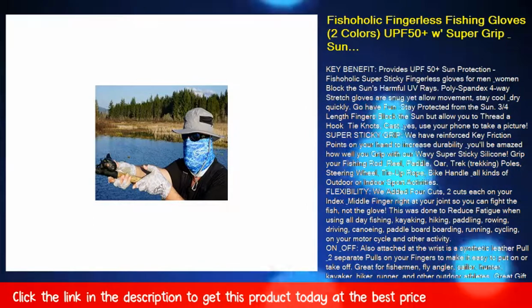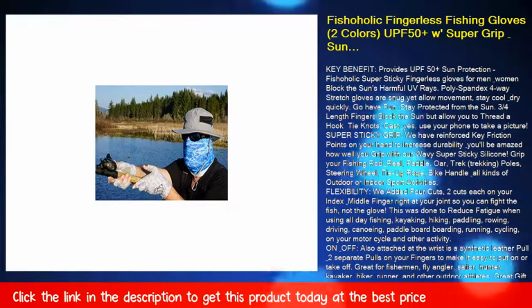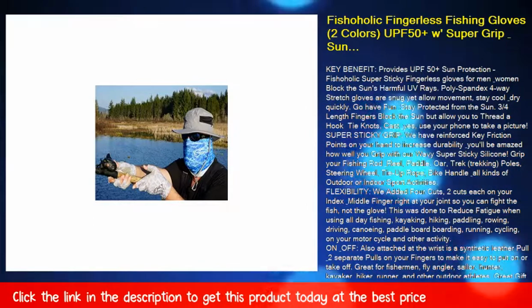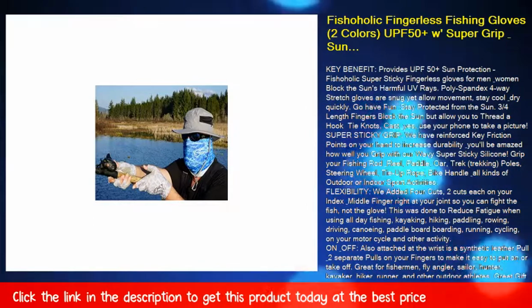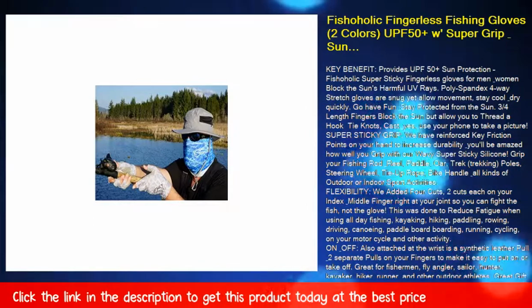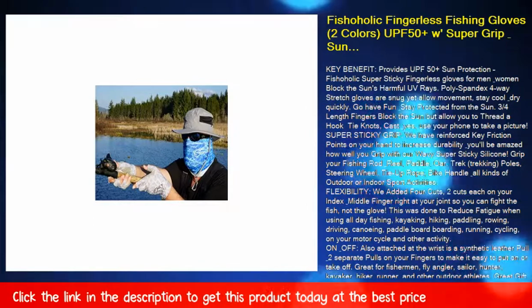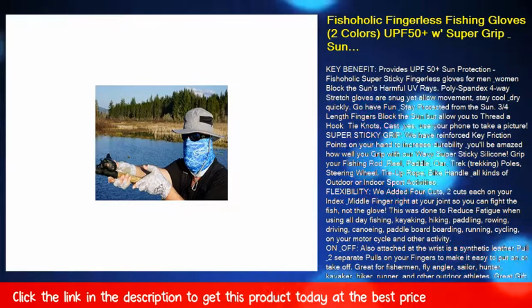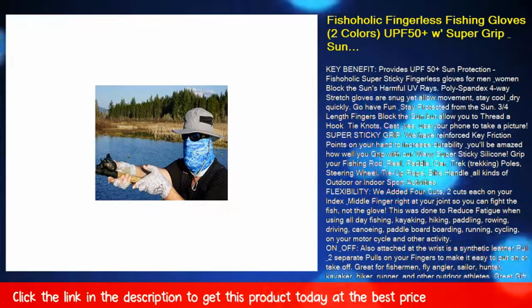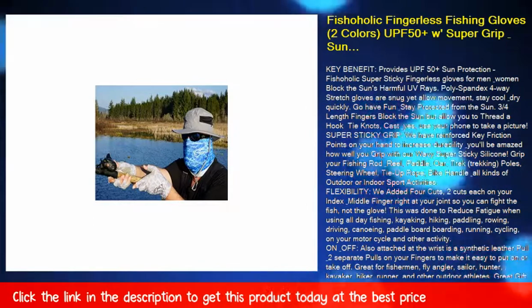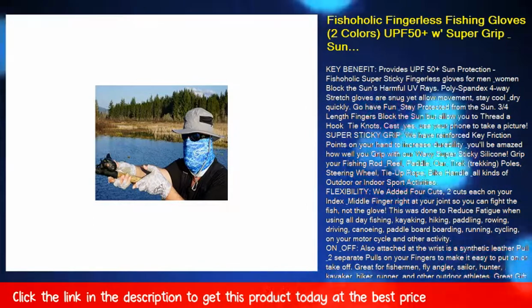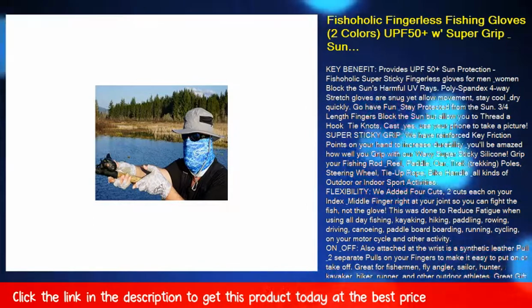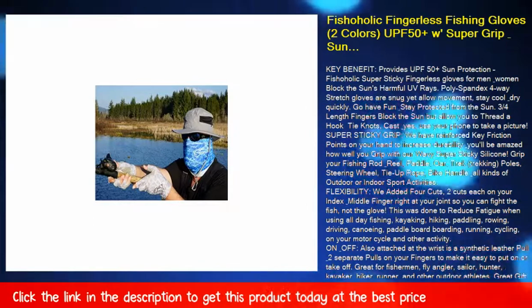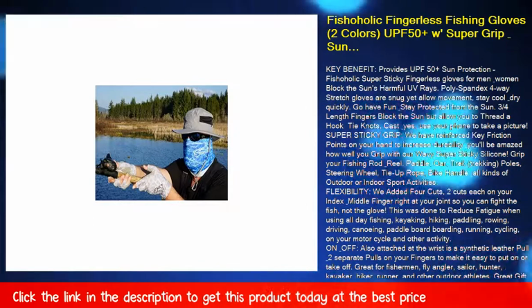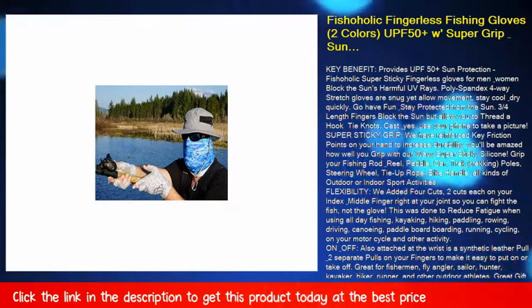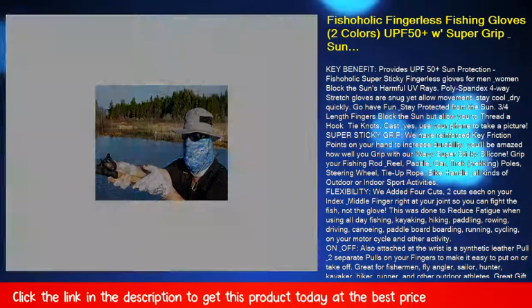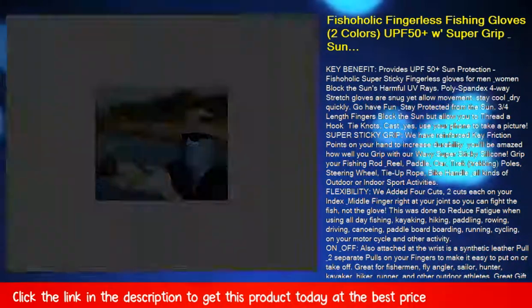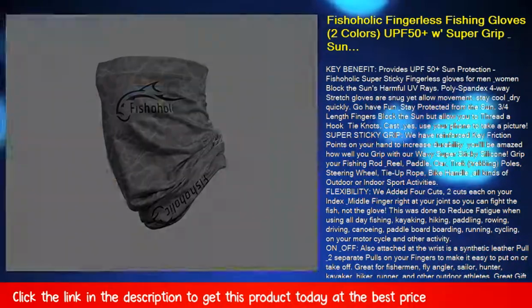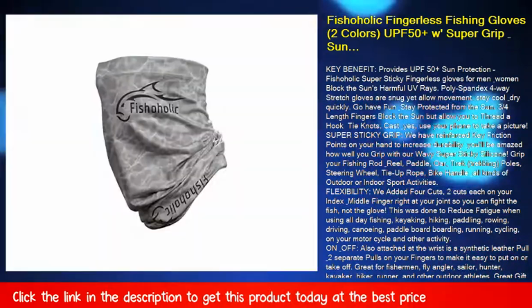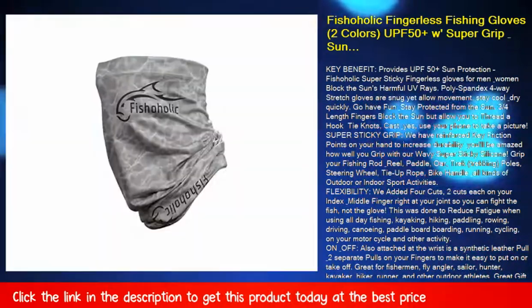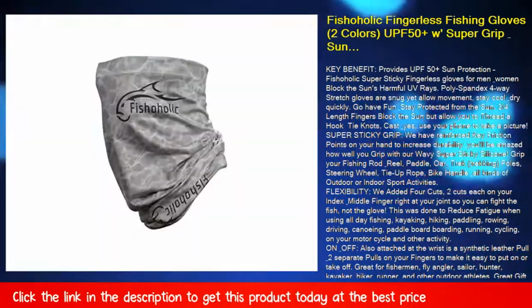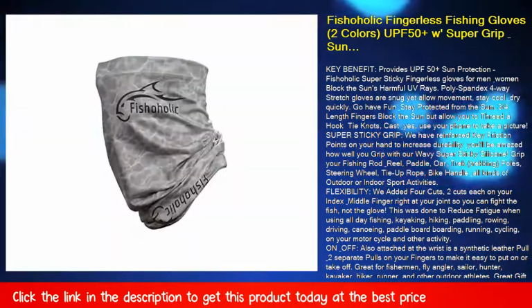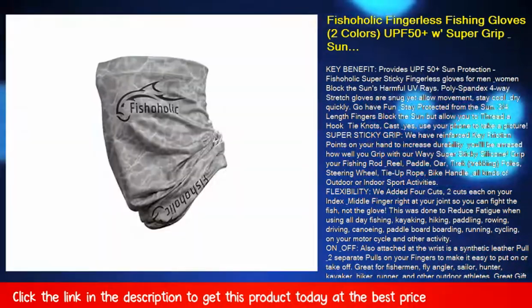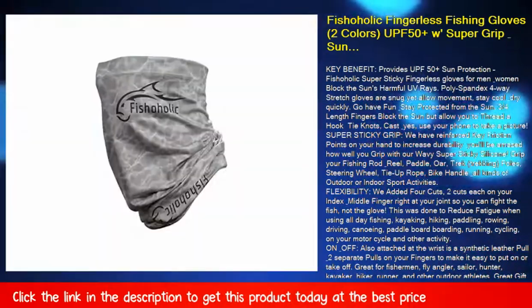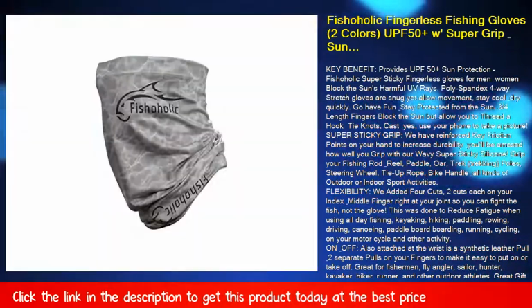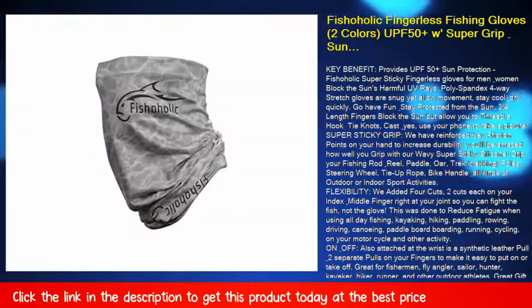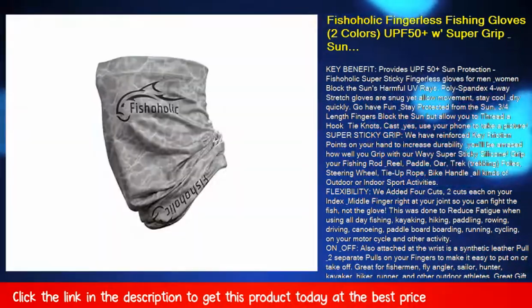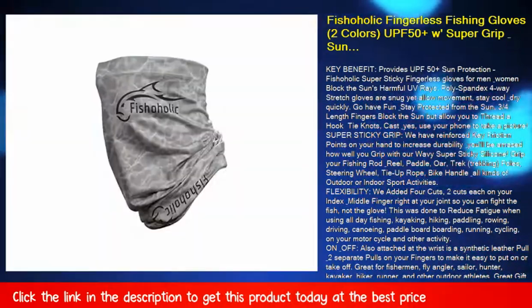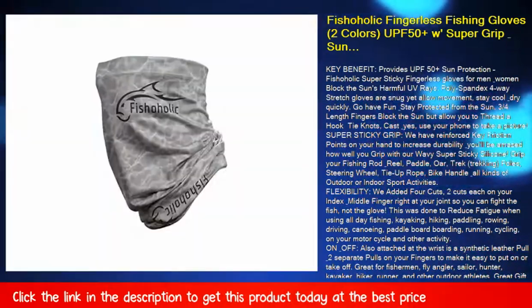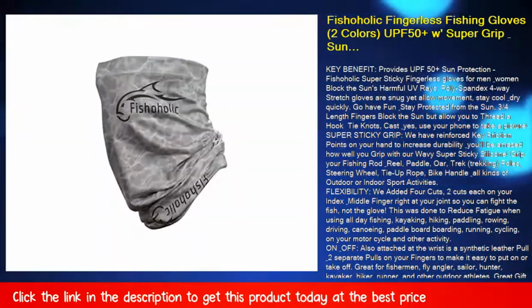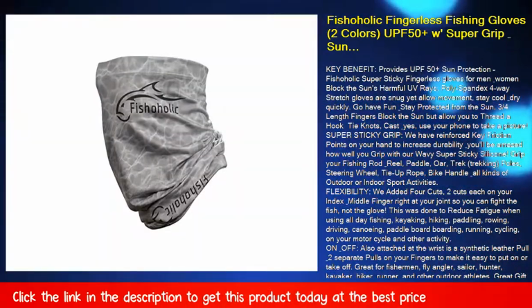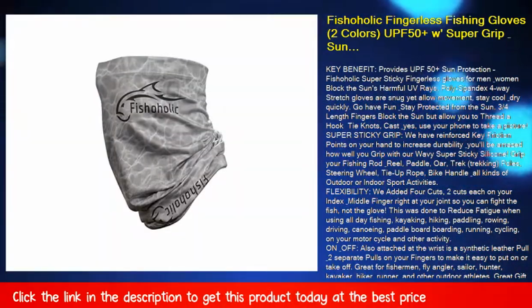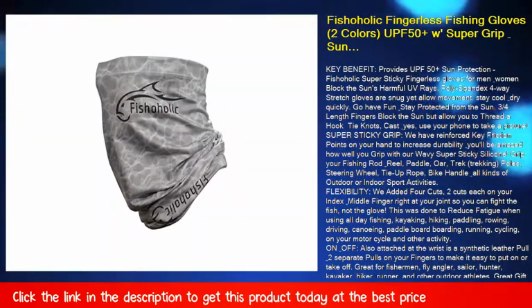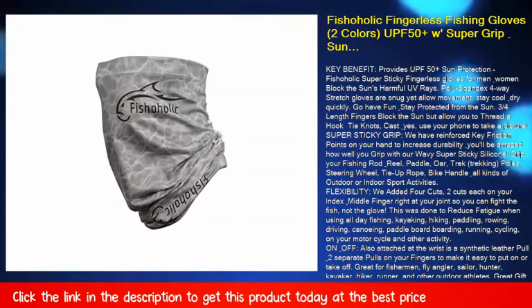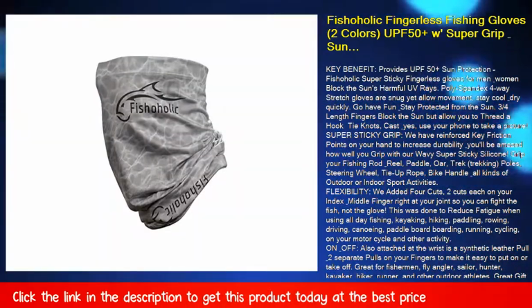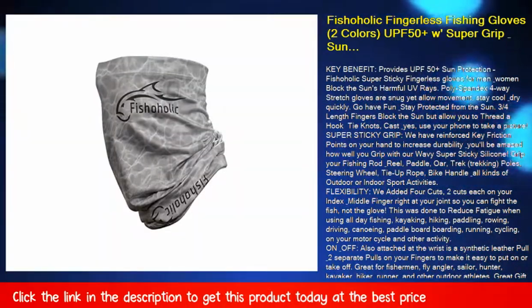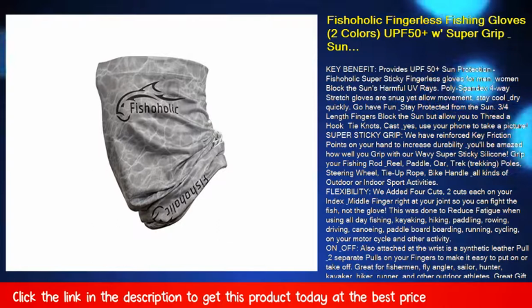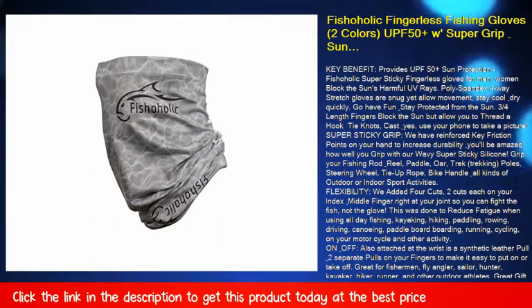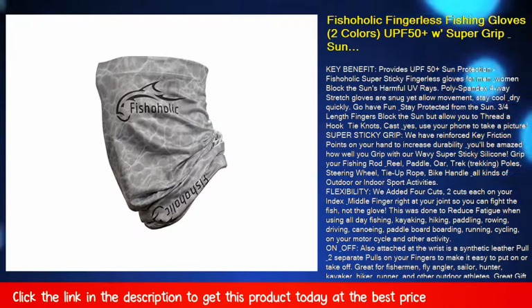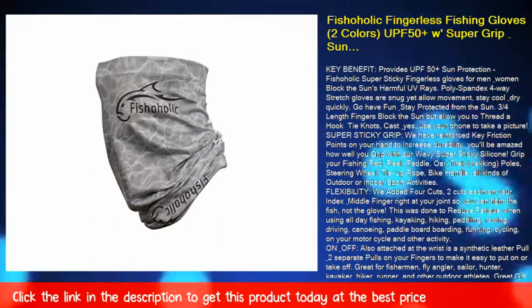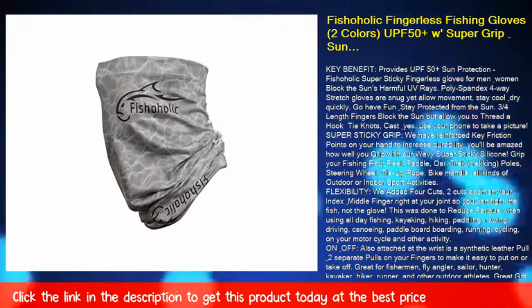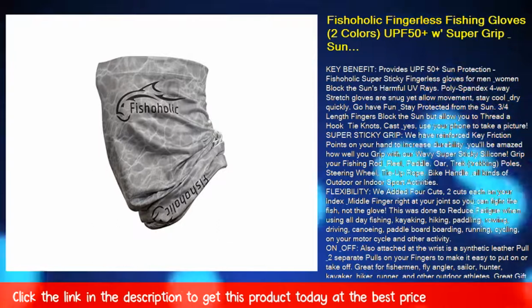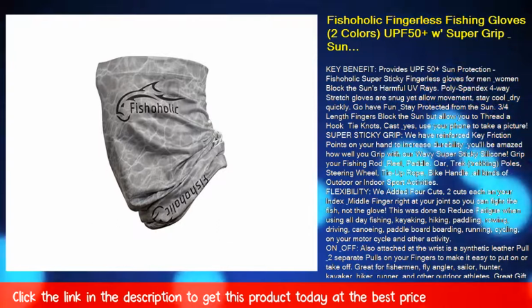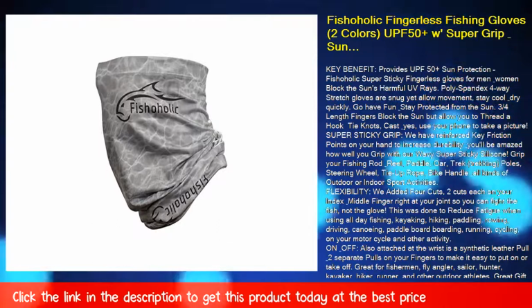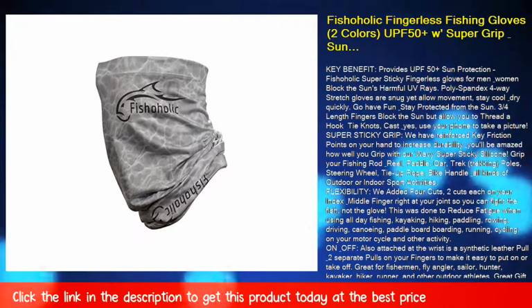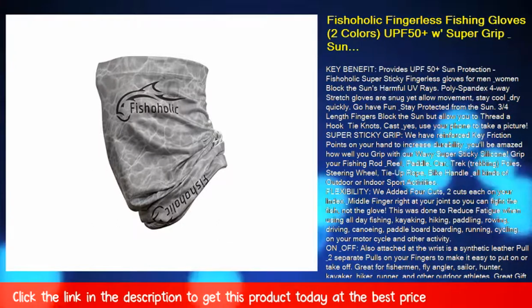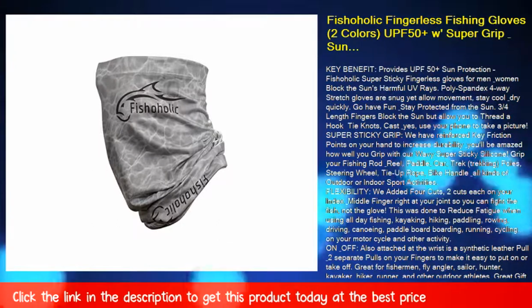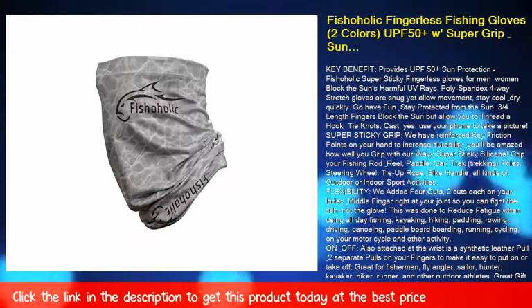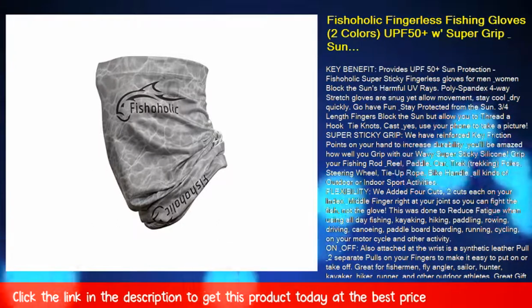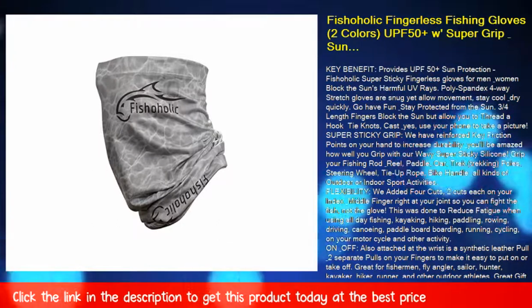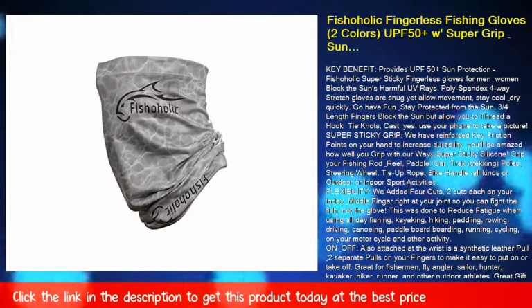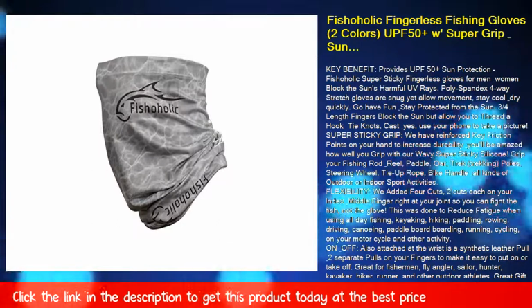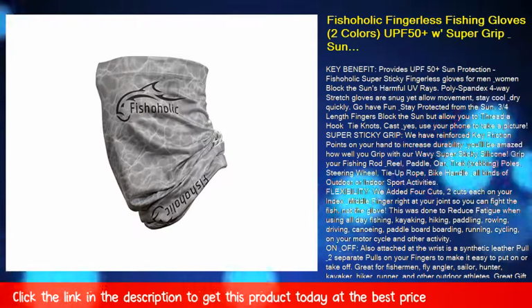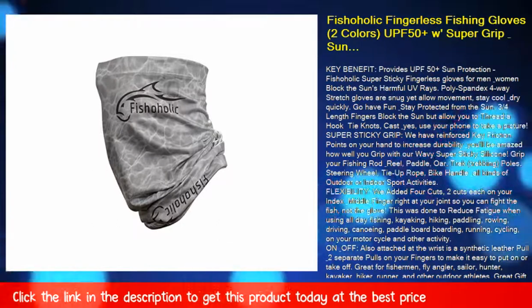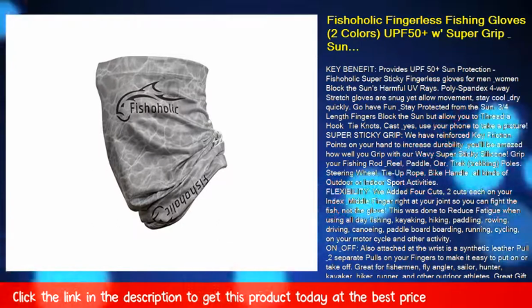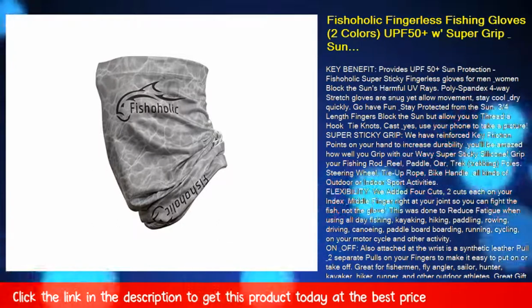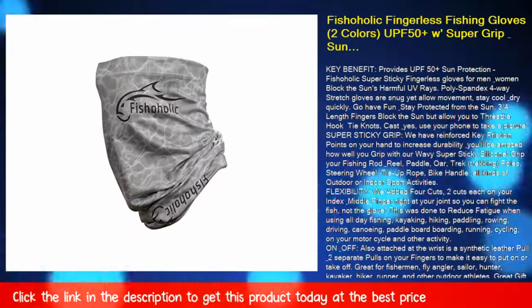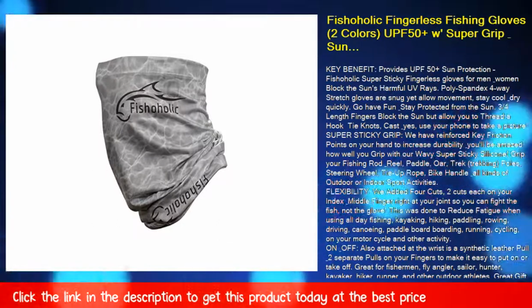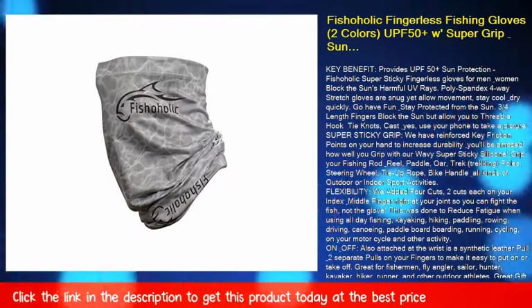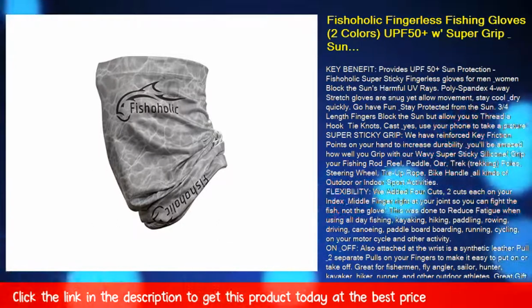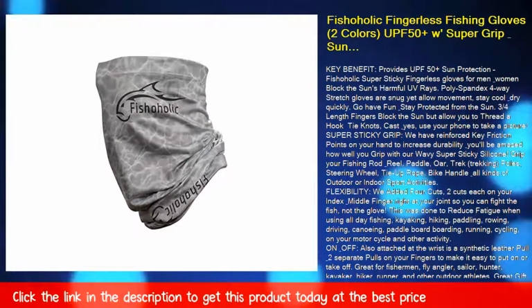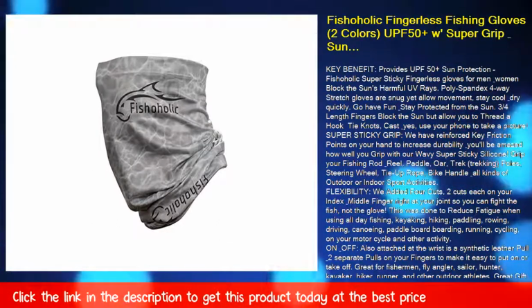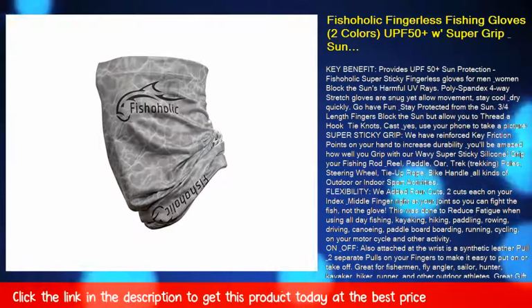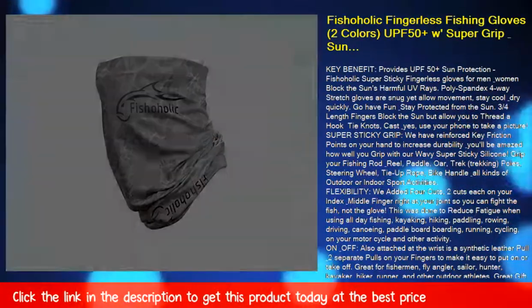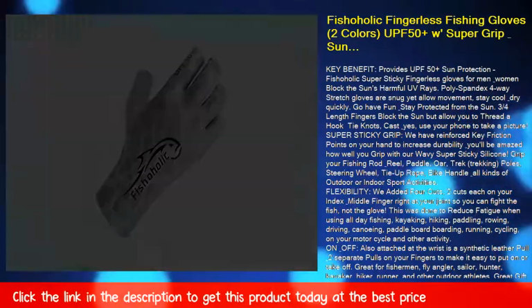Great for fishermen, fly anglers, sailors, hunters, kayakers, hikers, runners, and other outdoor athletes.